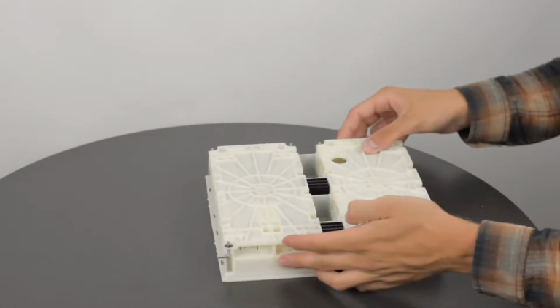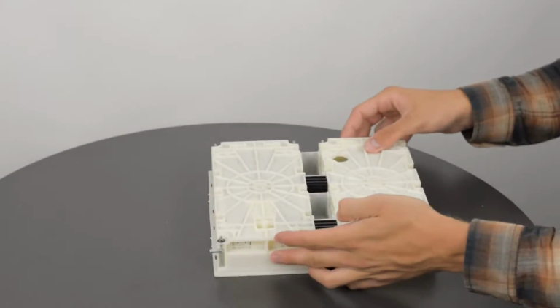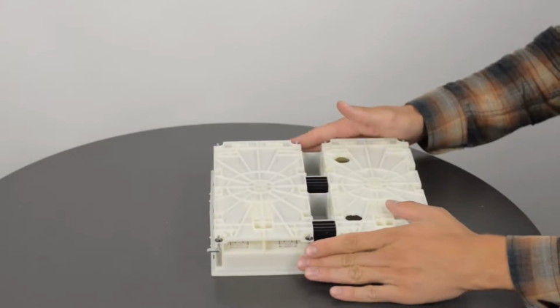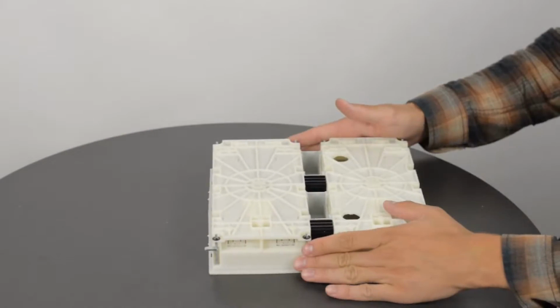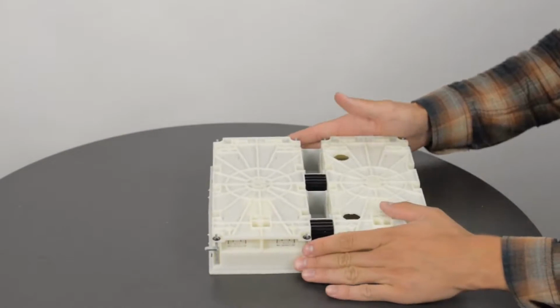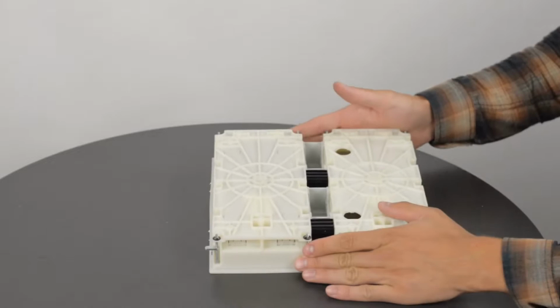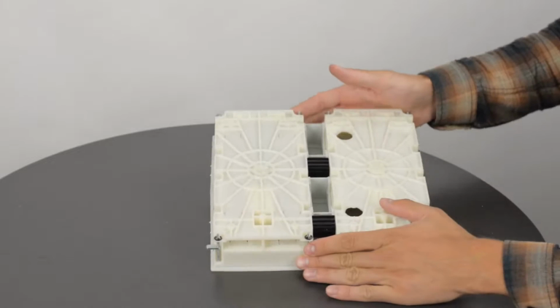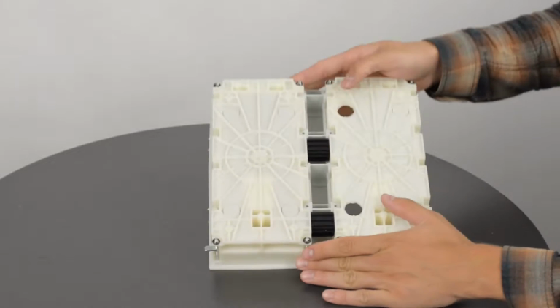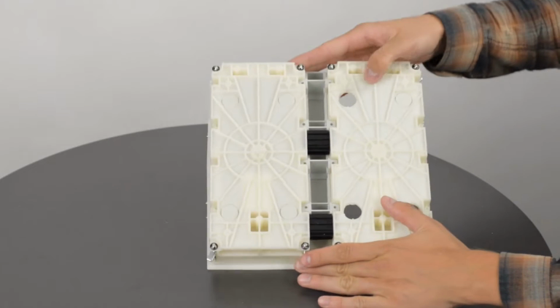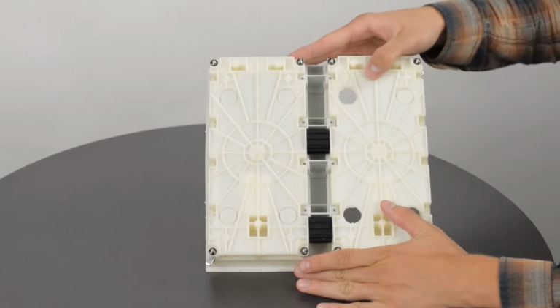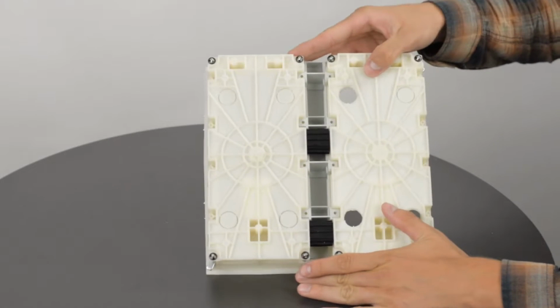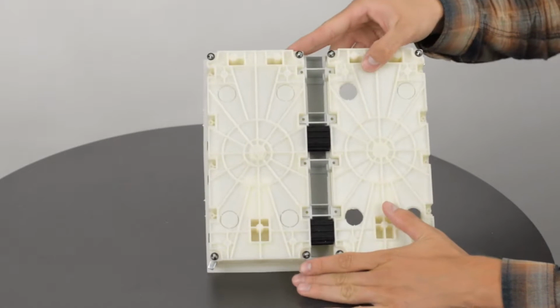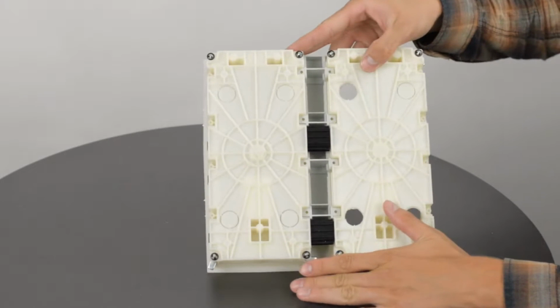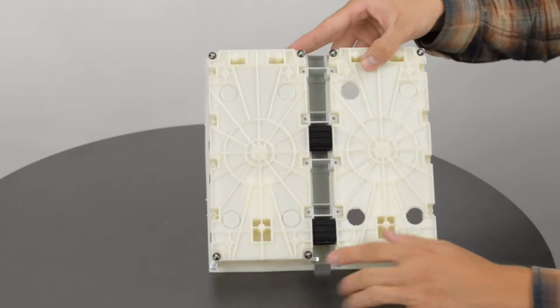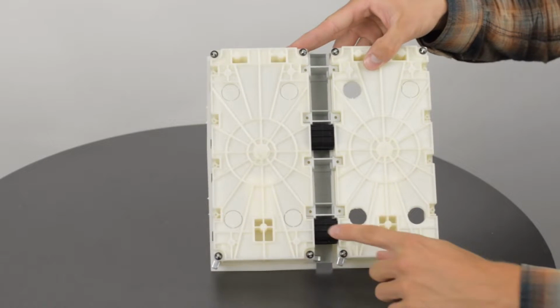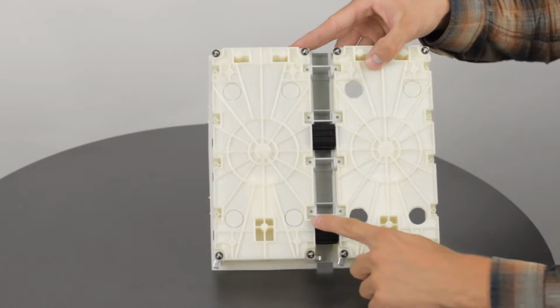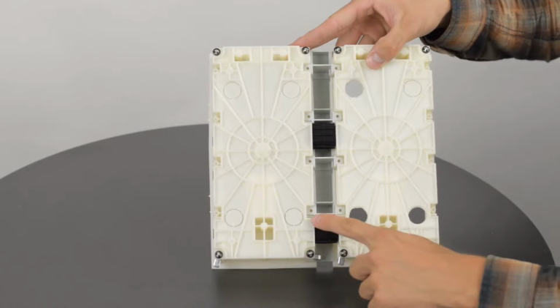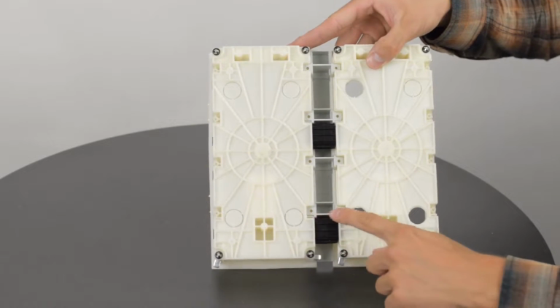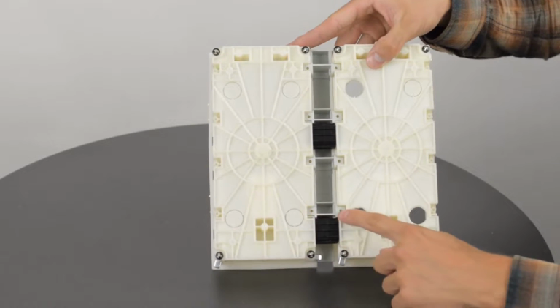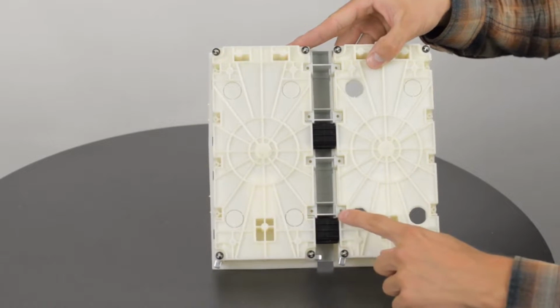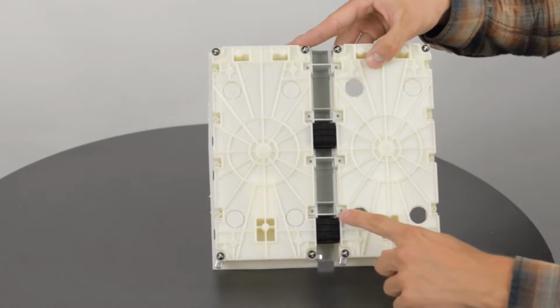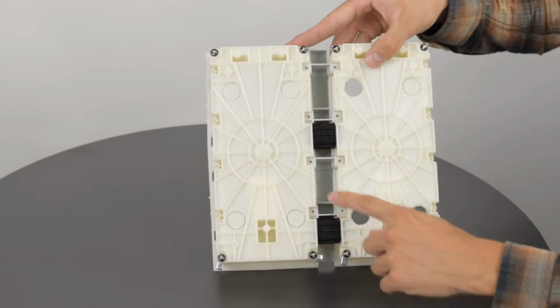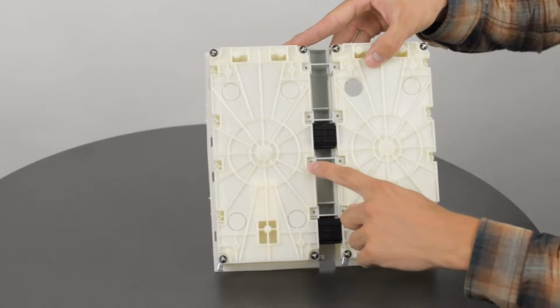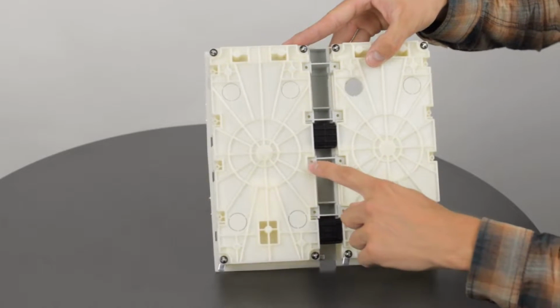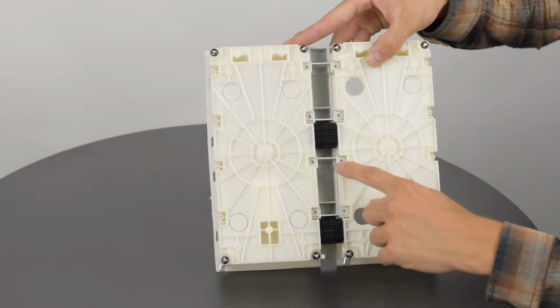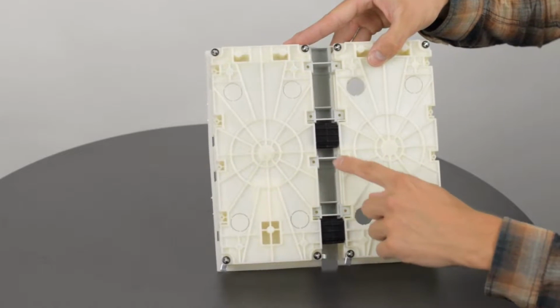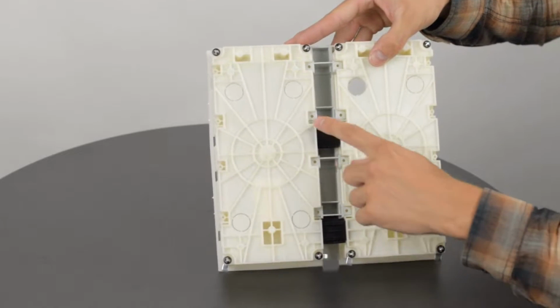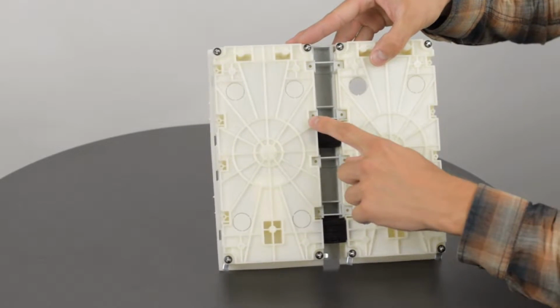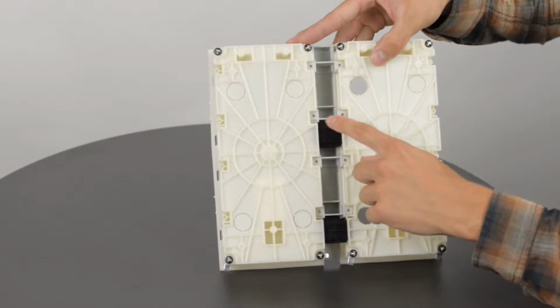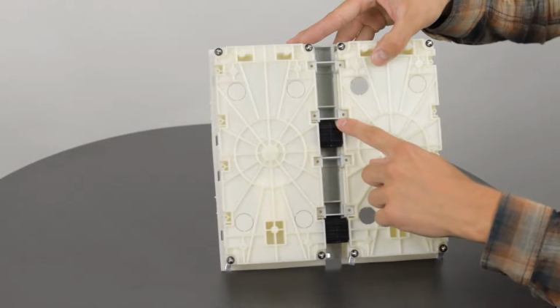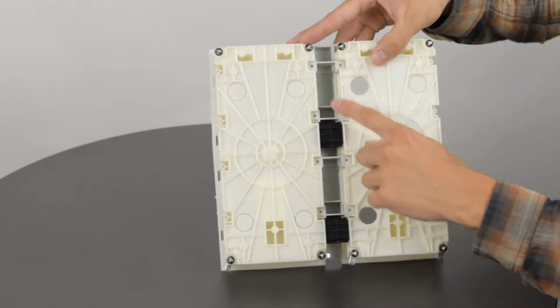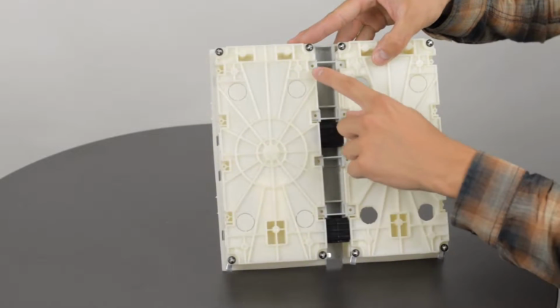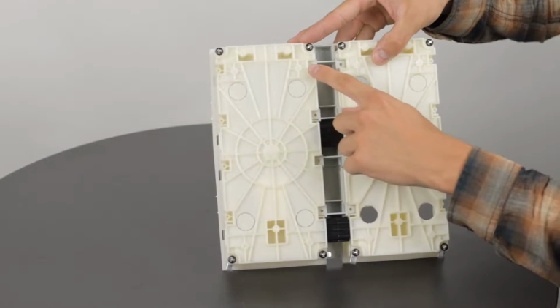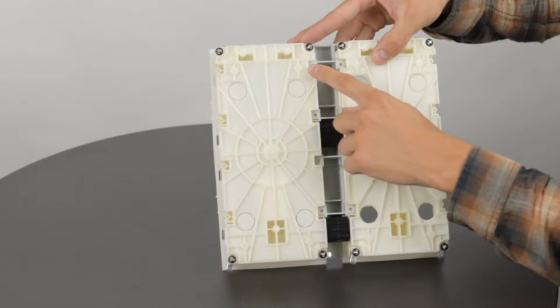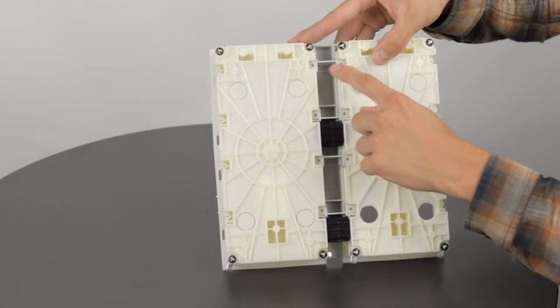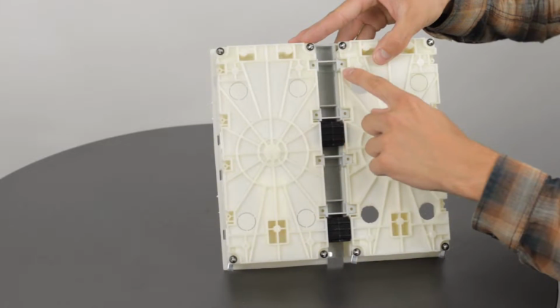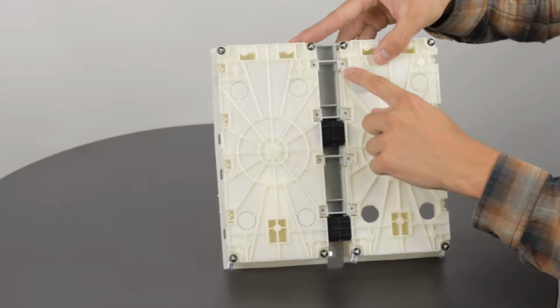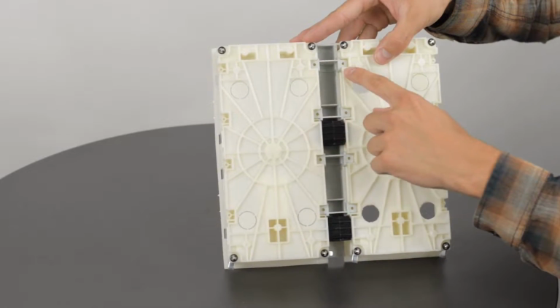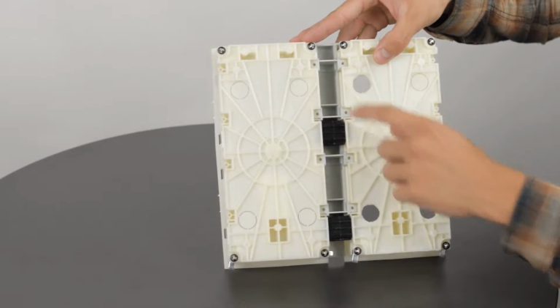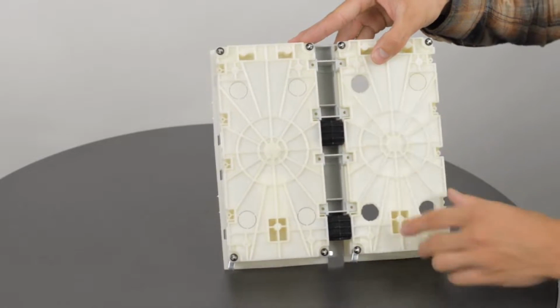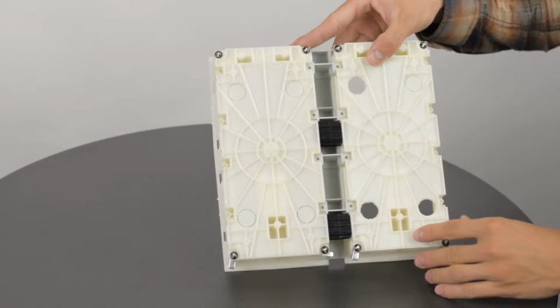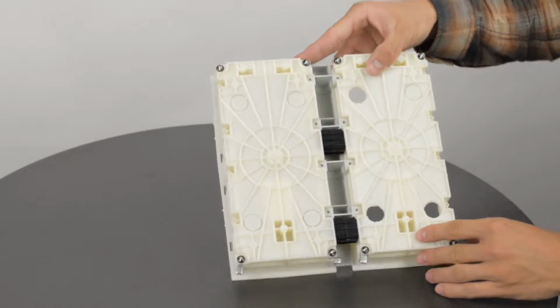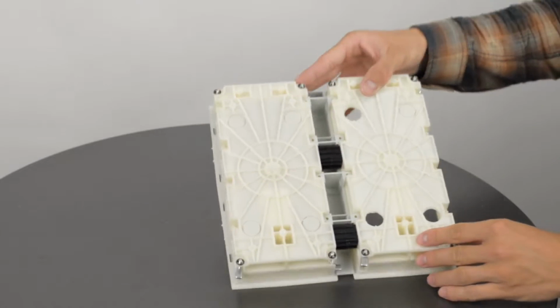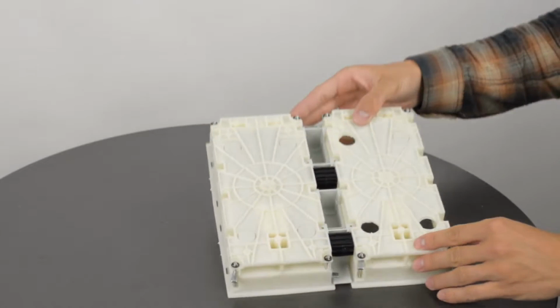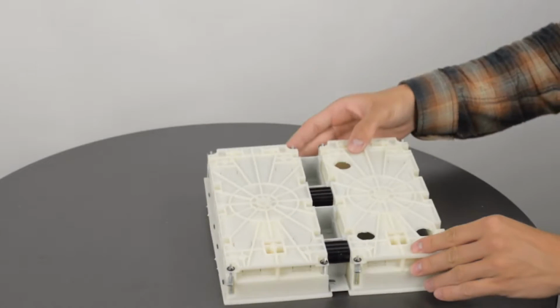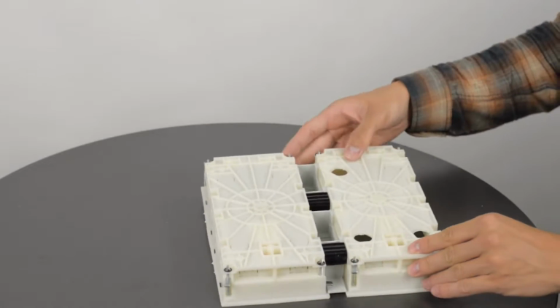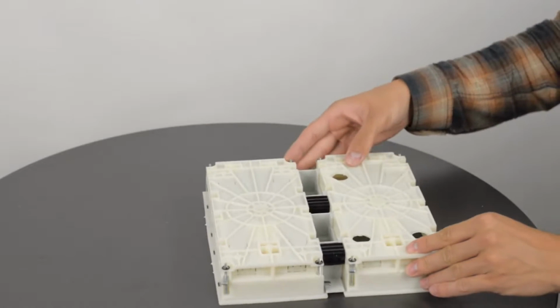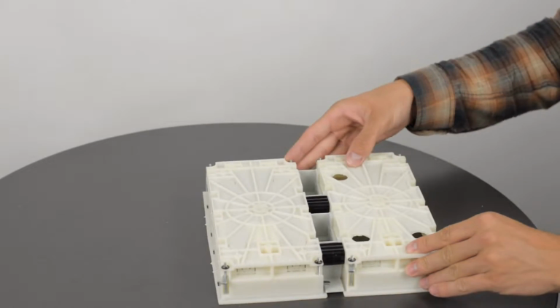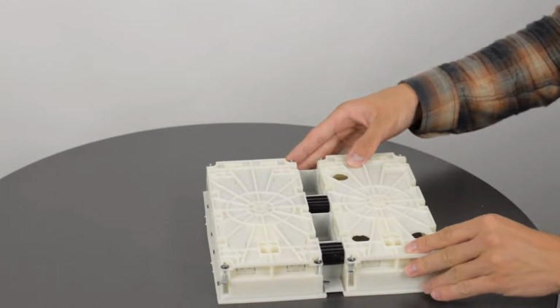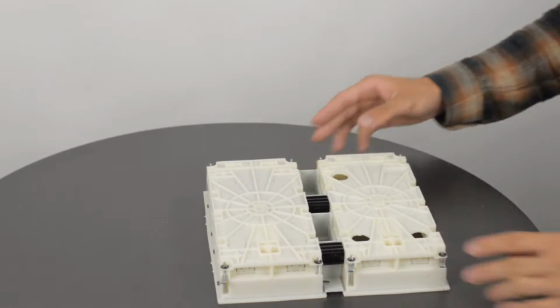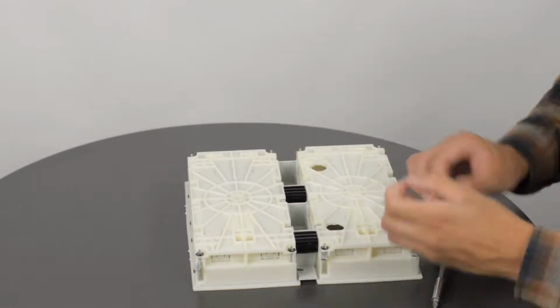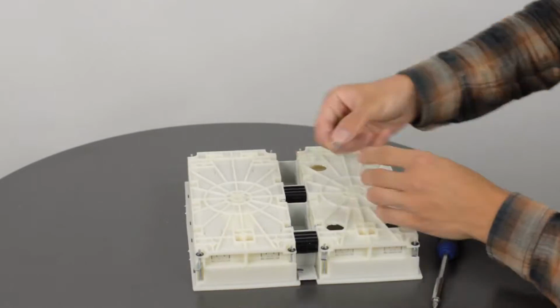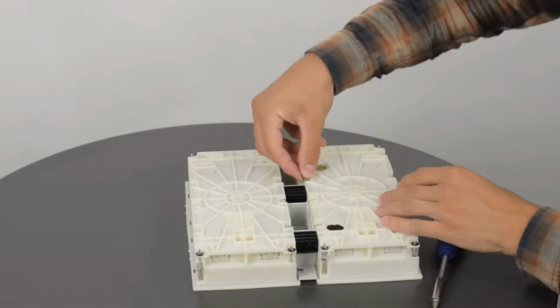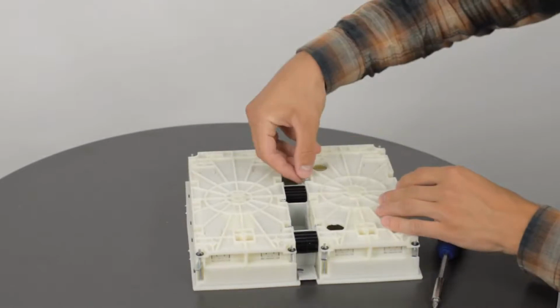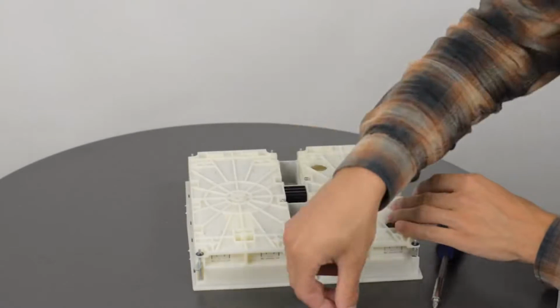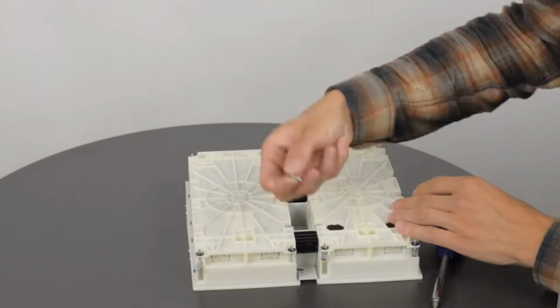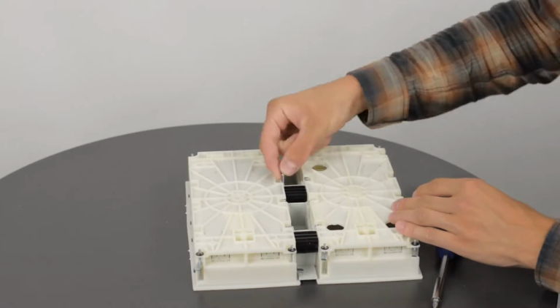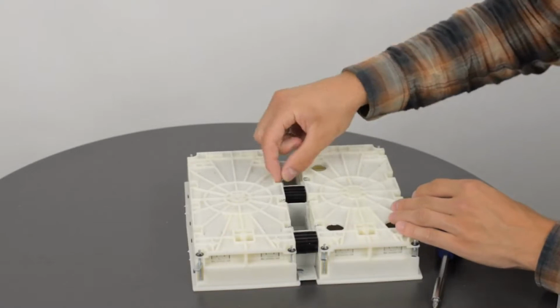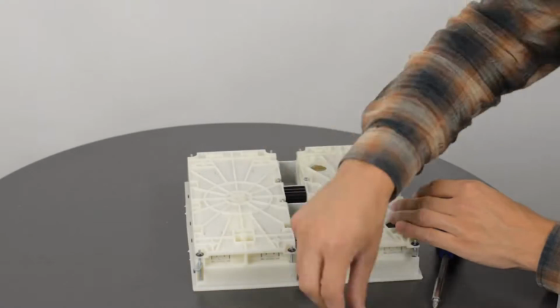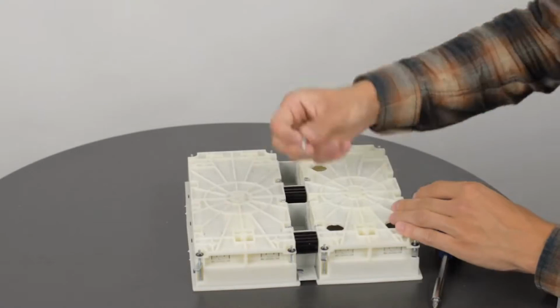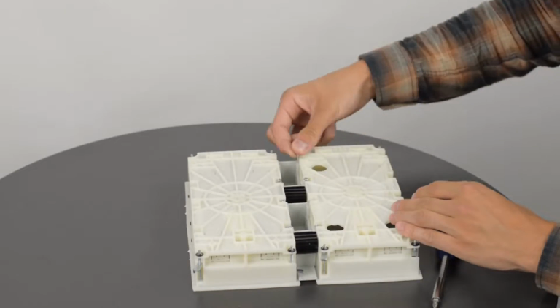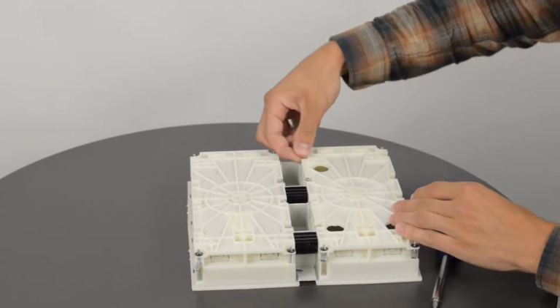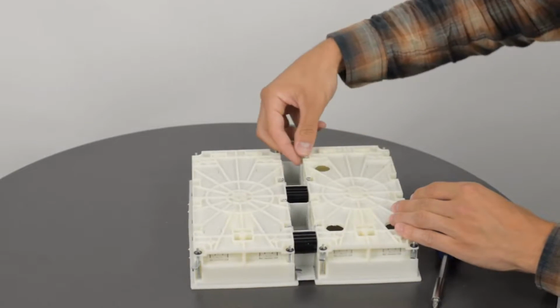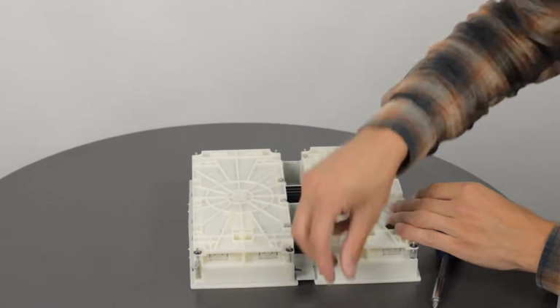Now secure the boxes to the separators using the eight provided screws. Ensure they're firmly tightened.